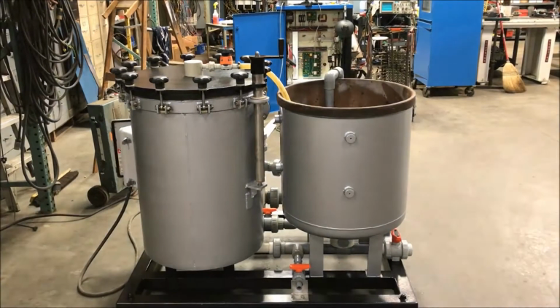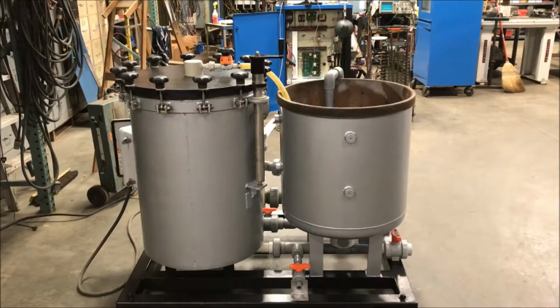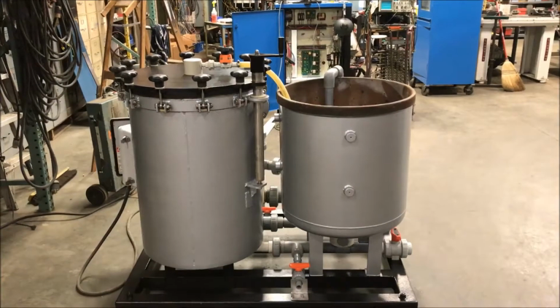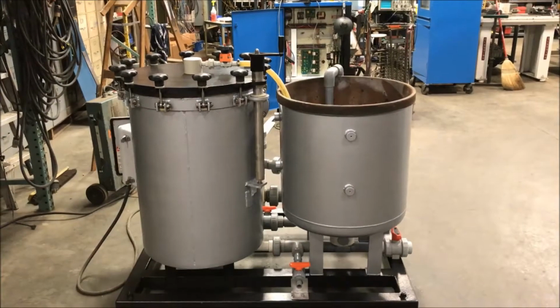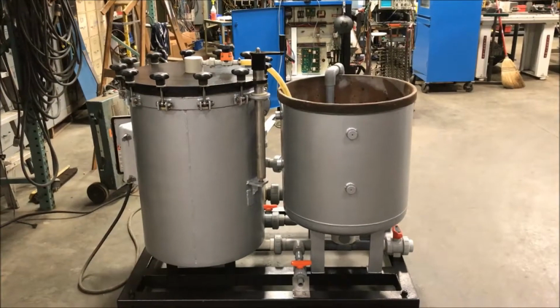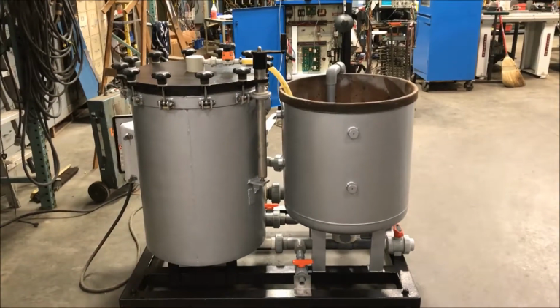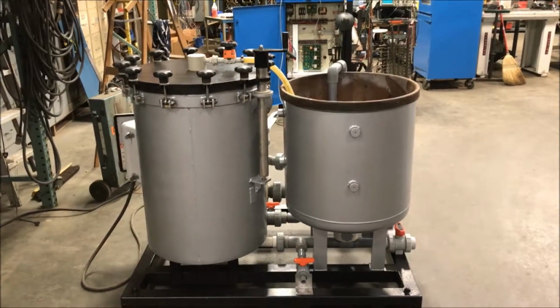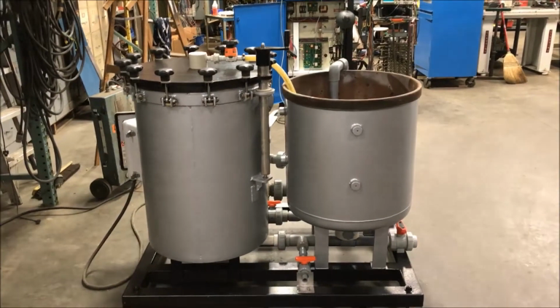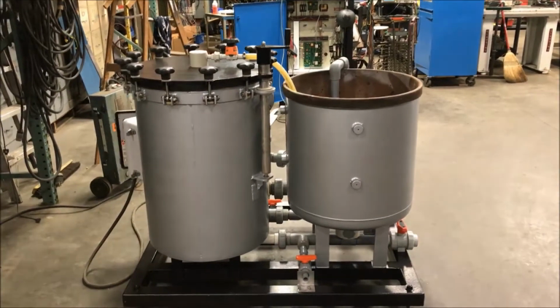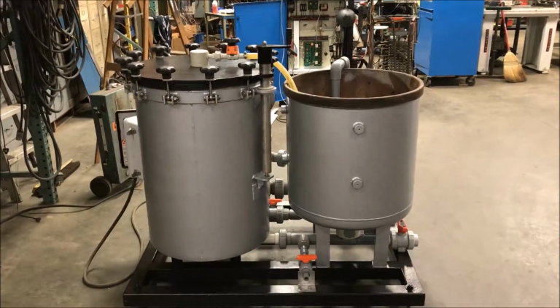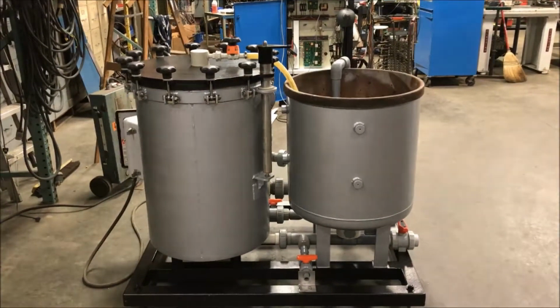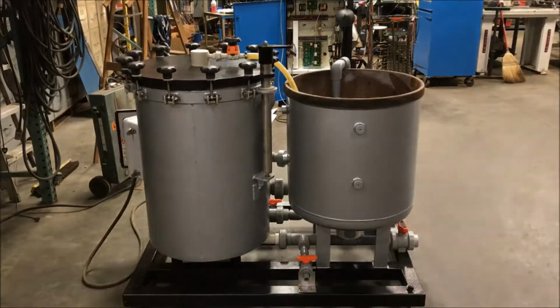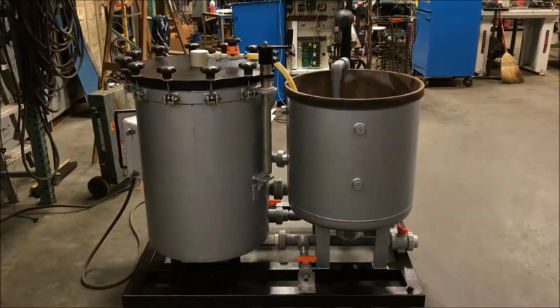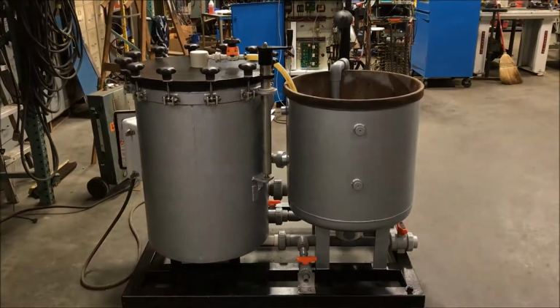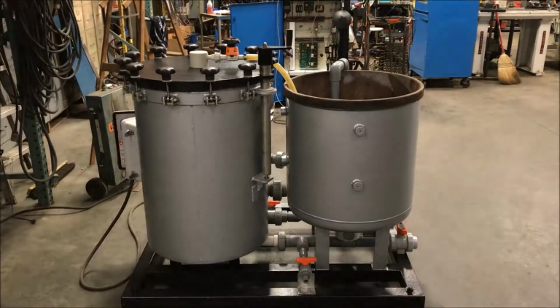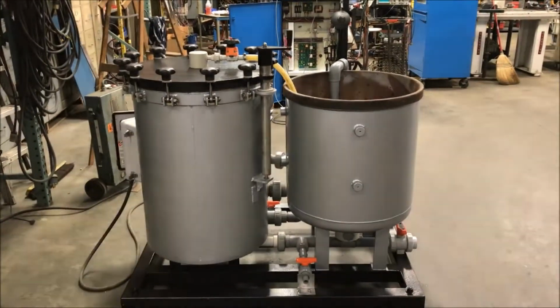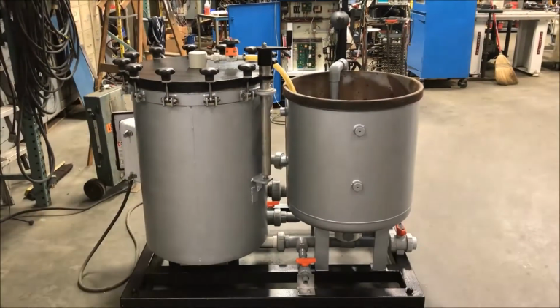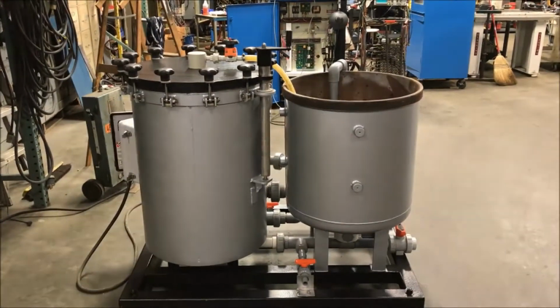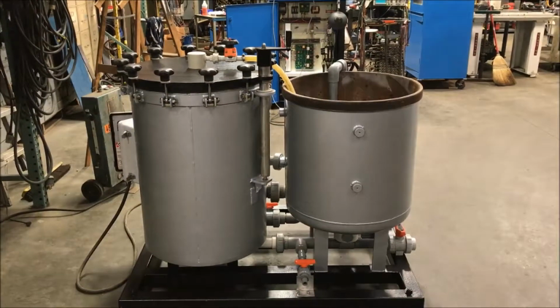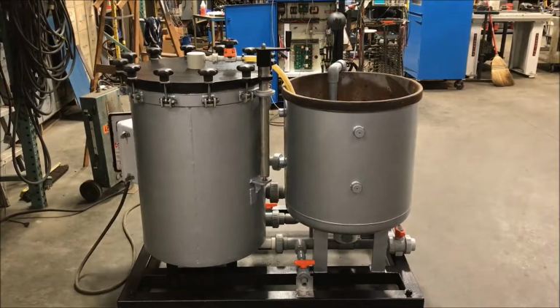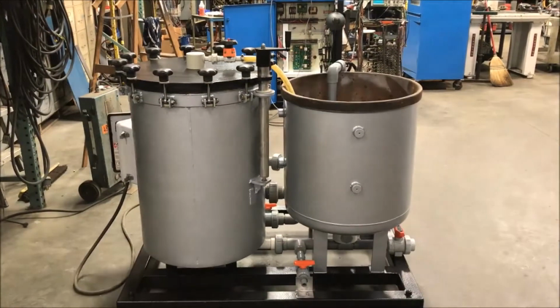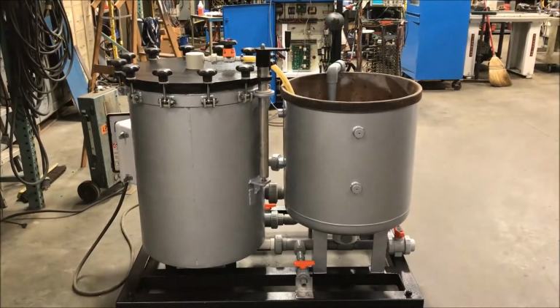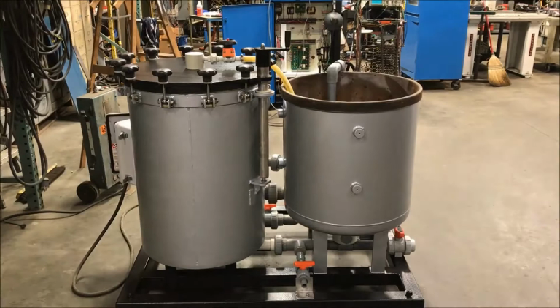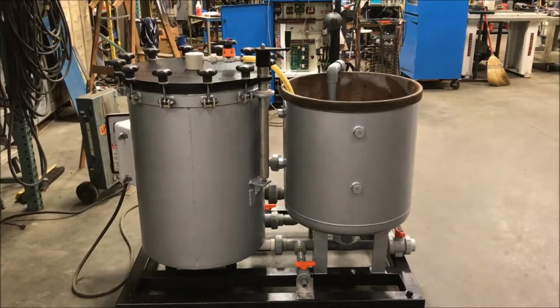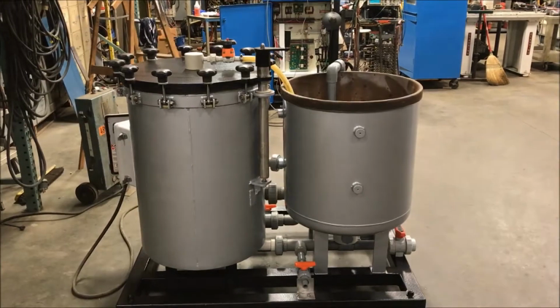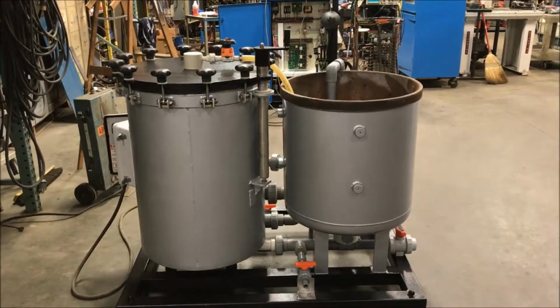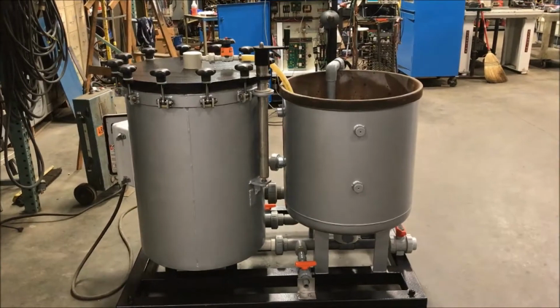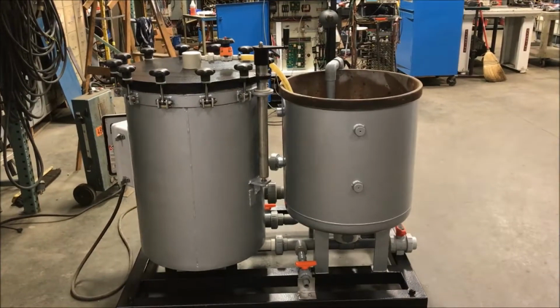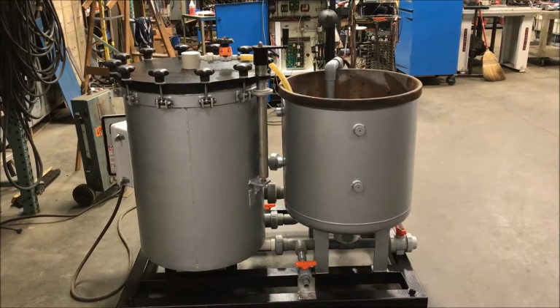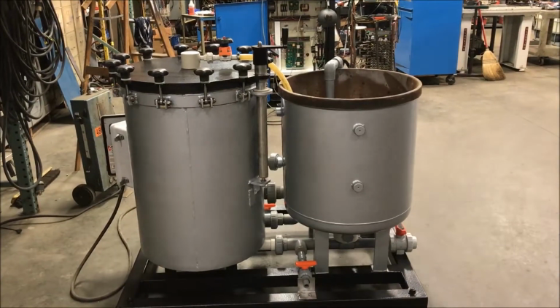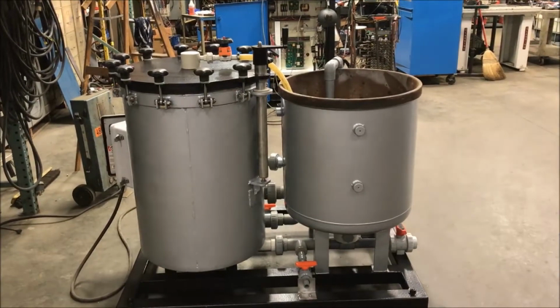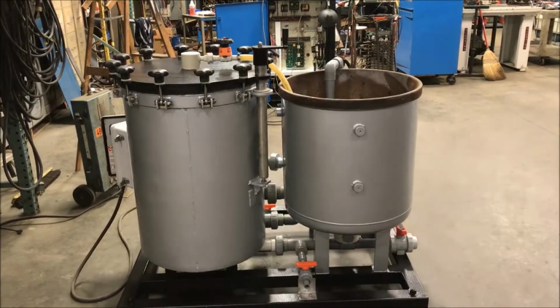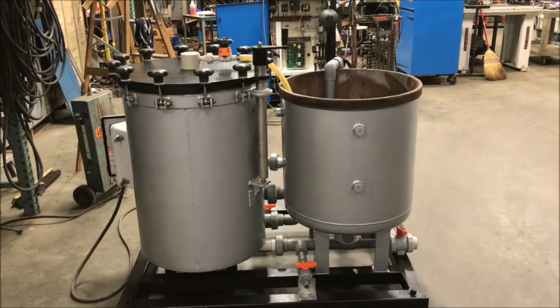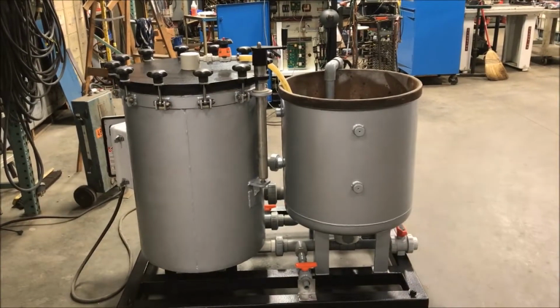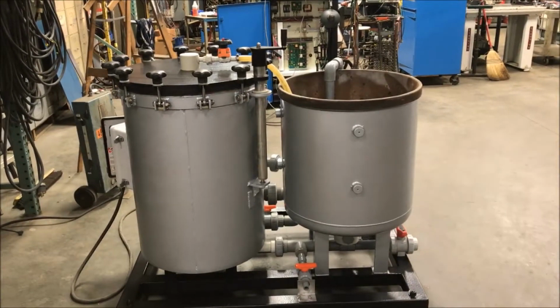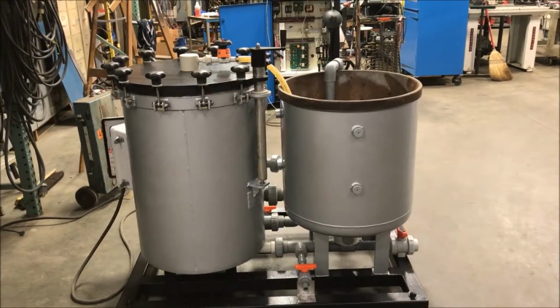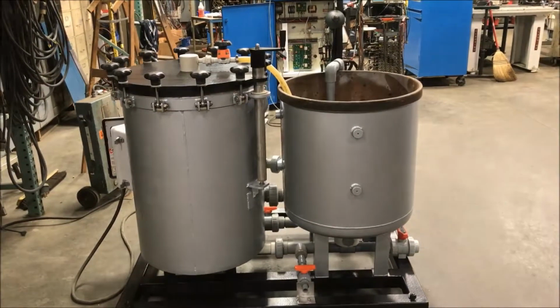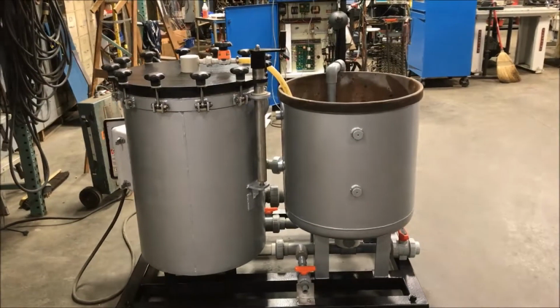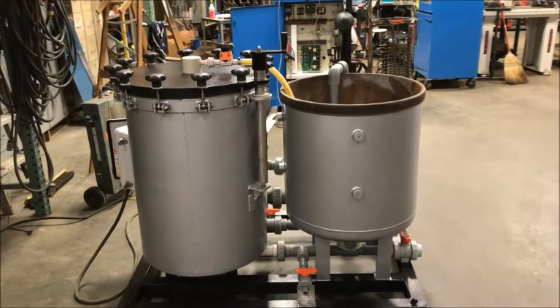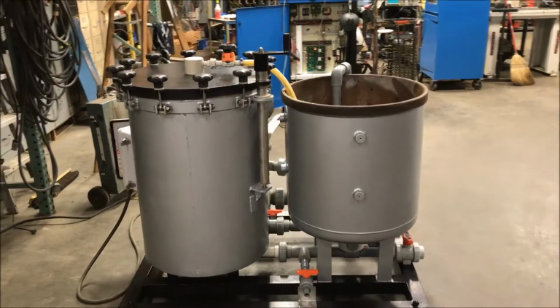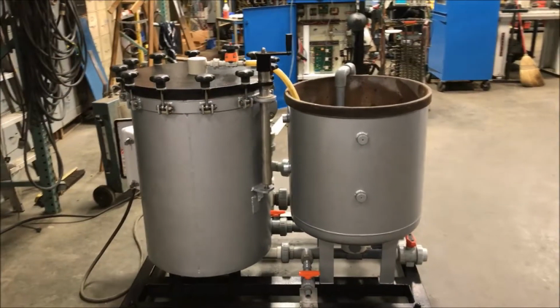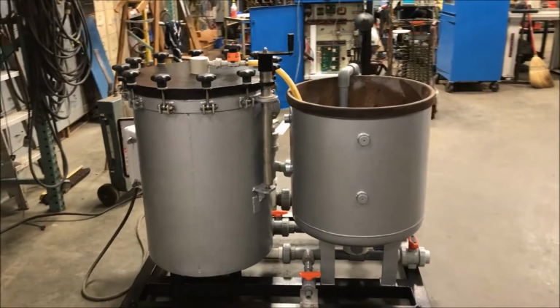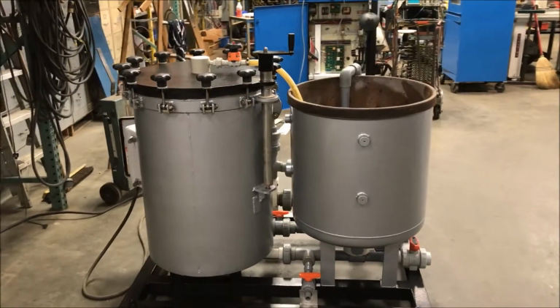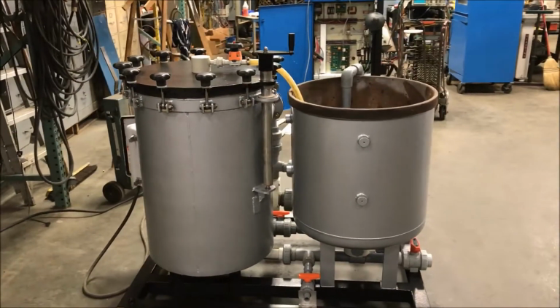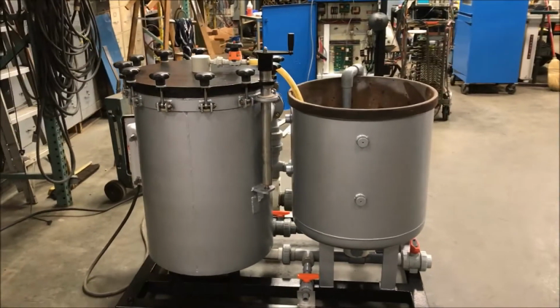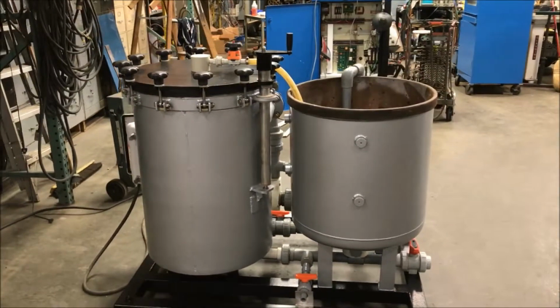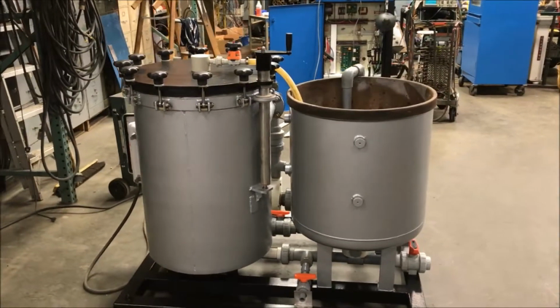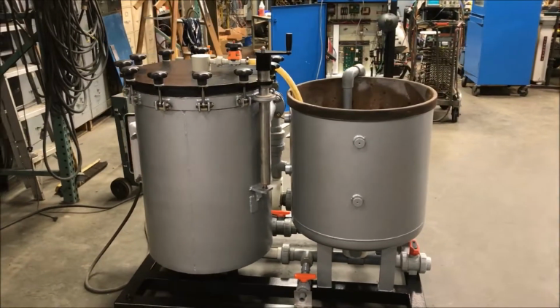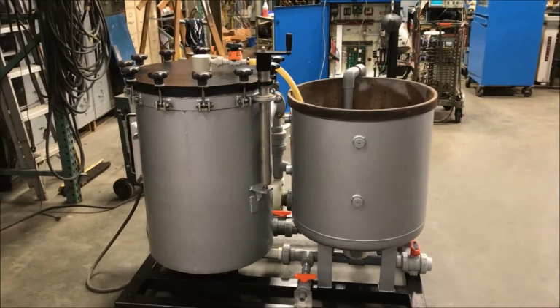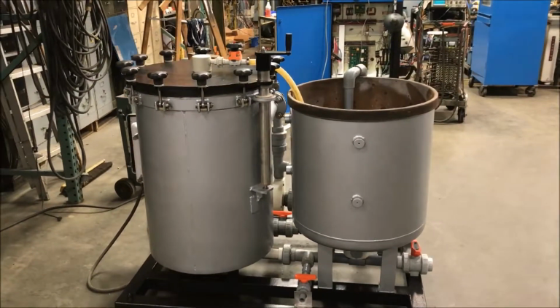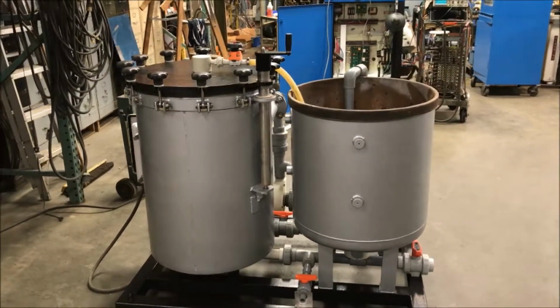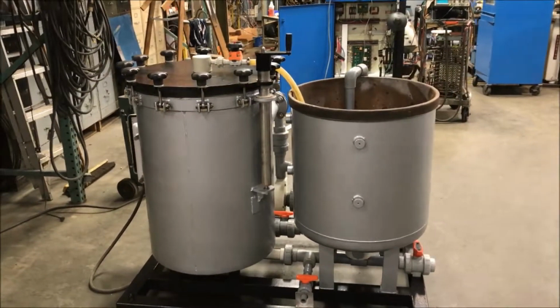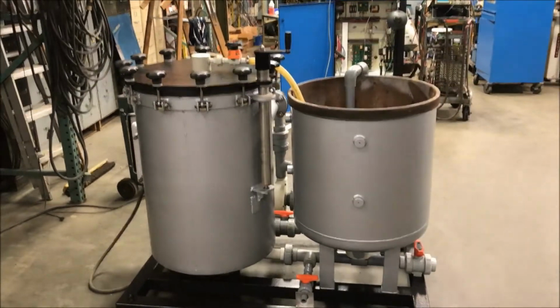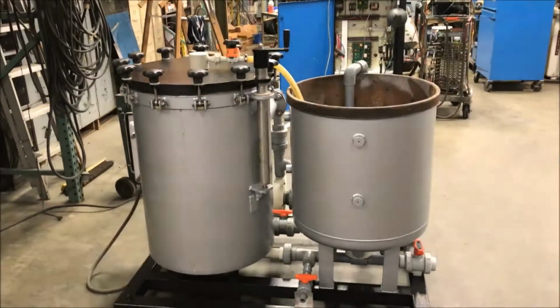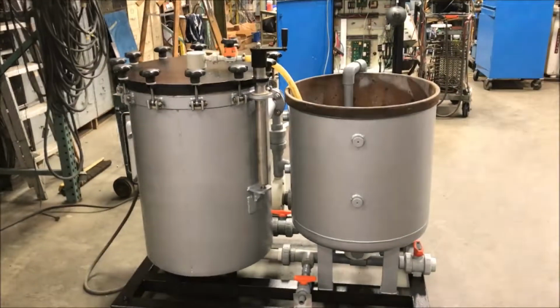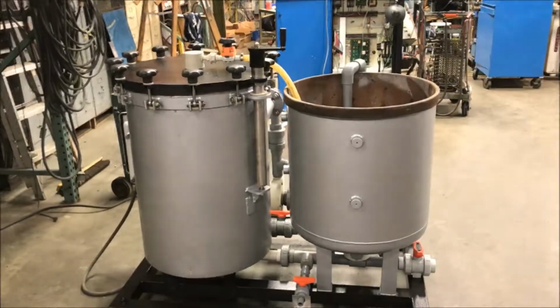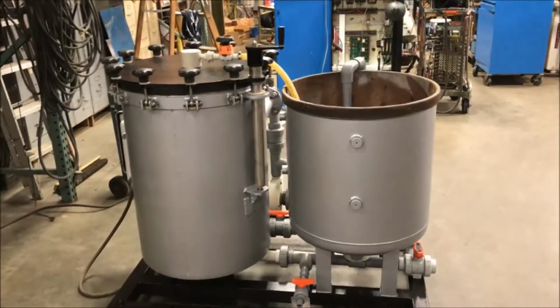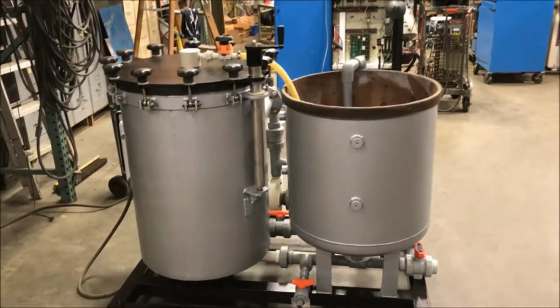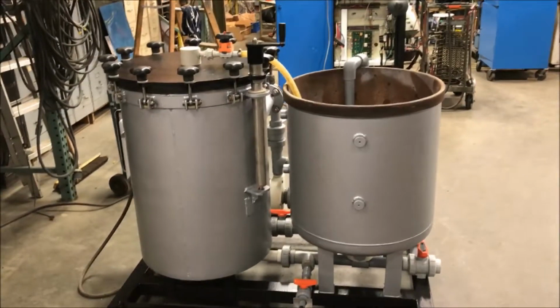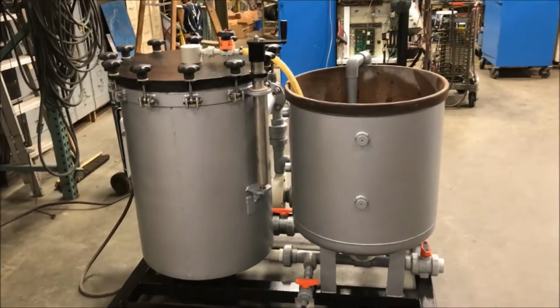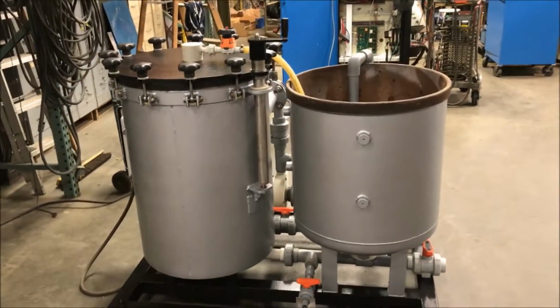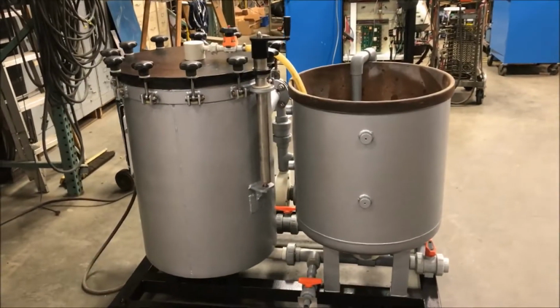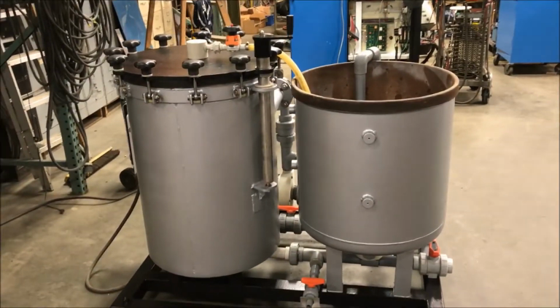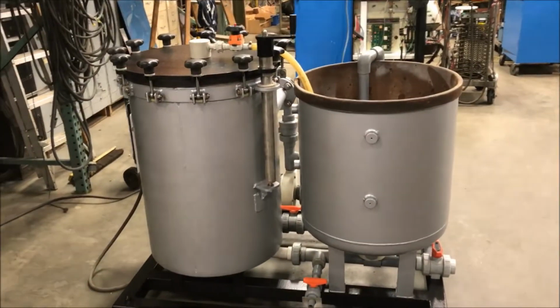Hello, today you are looking at a Mifieg 6500 gallon per hour horizontal disc filter brought to you by Lanco.